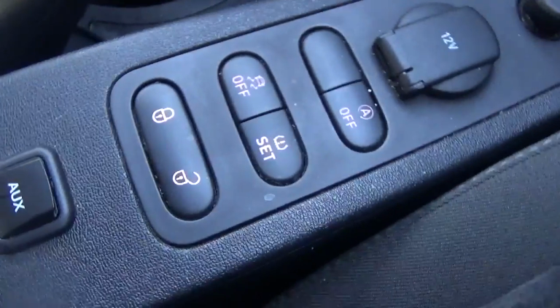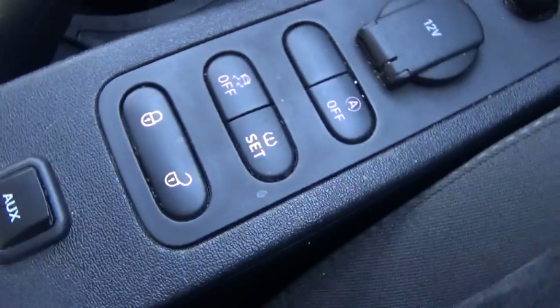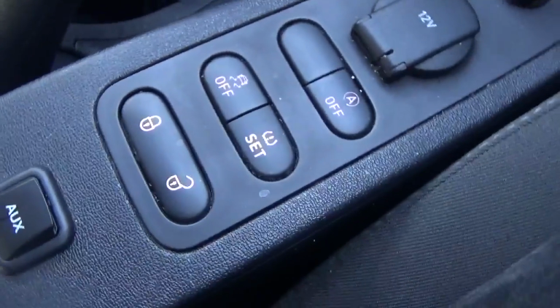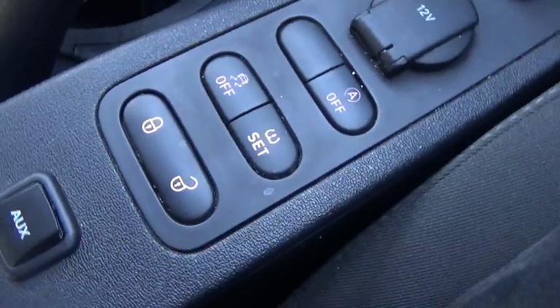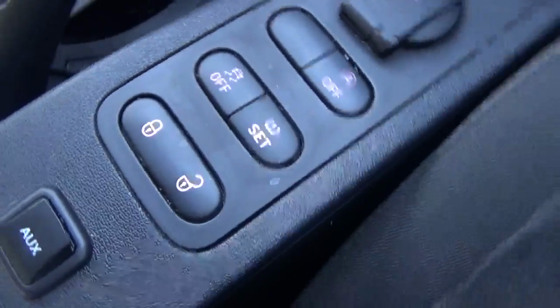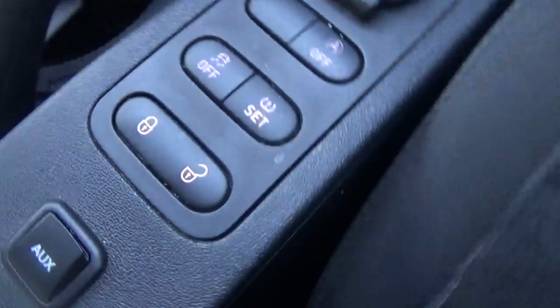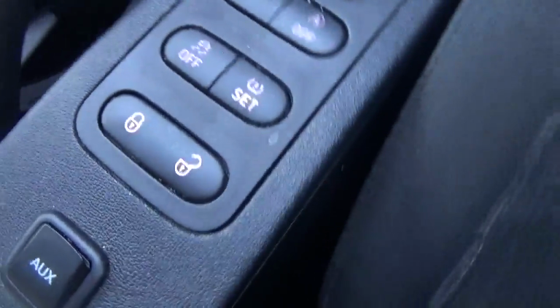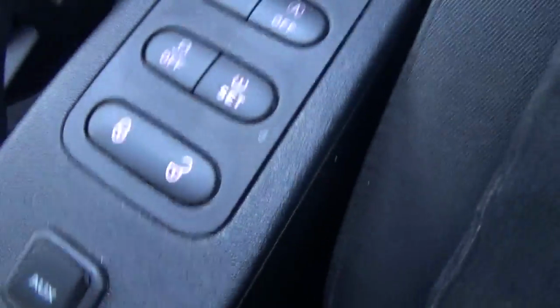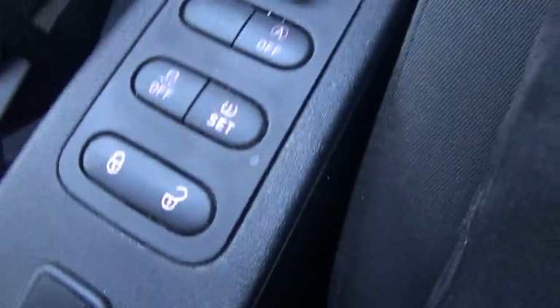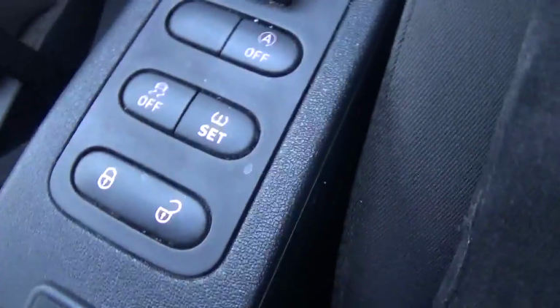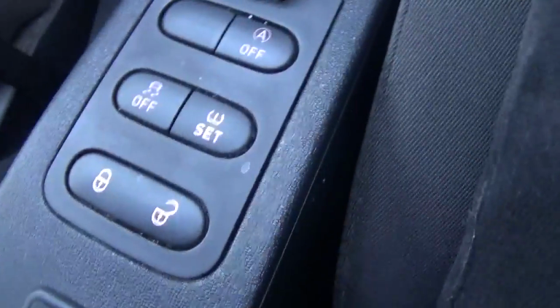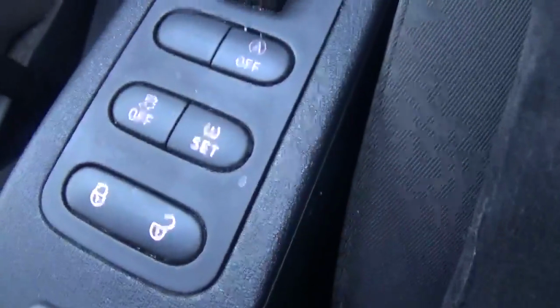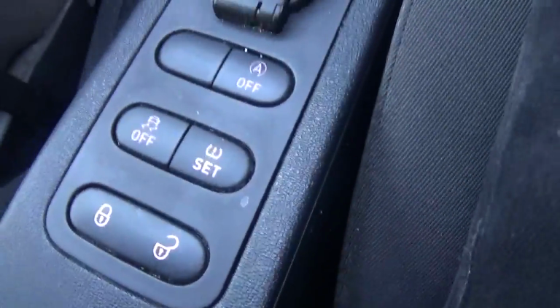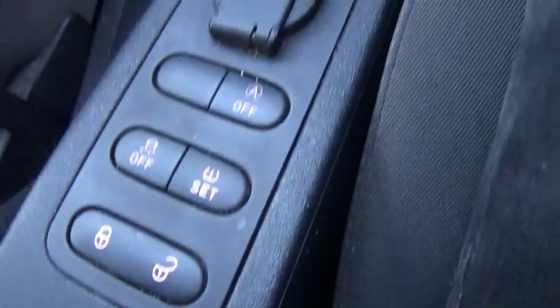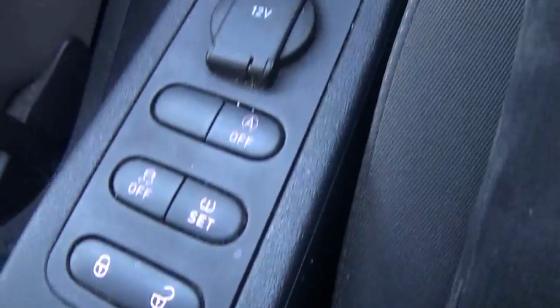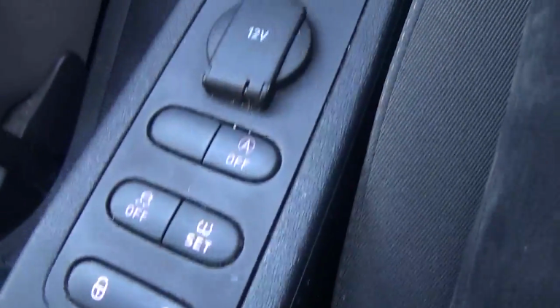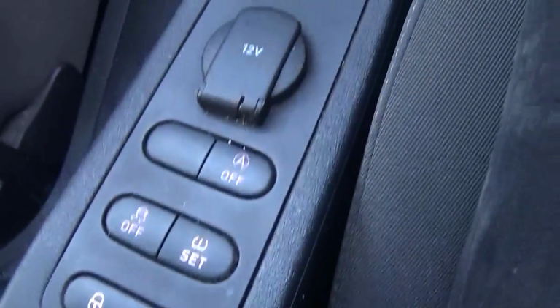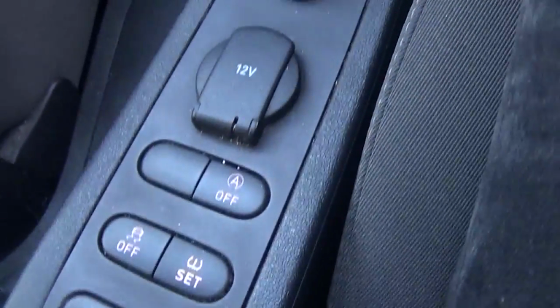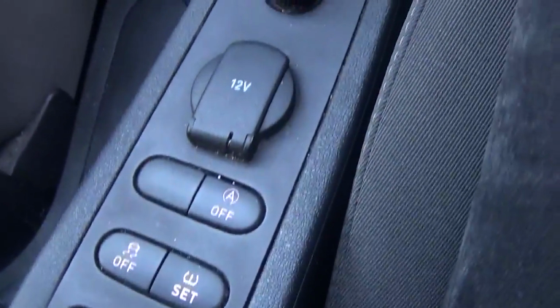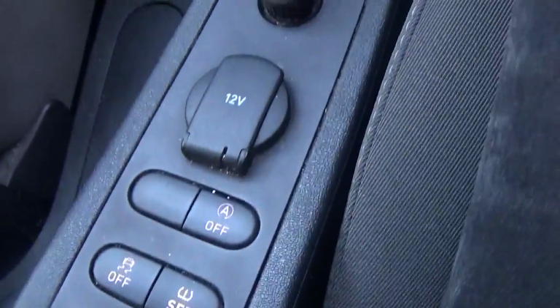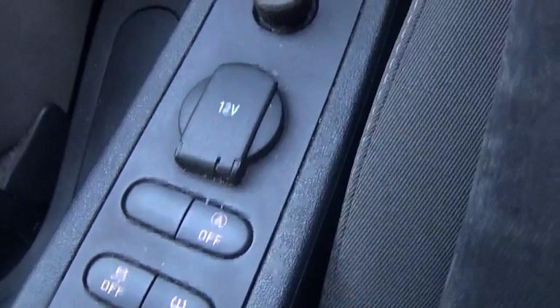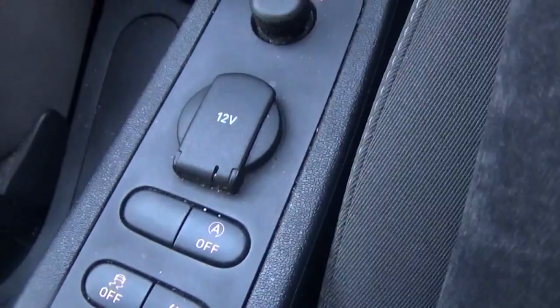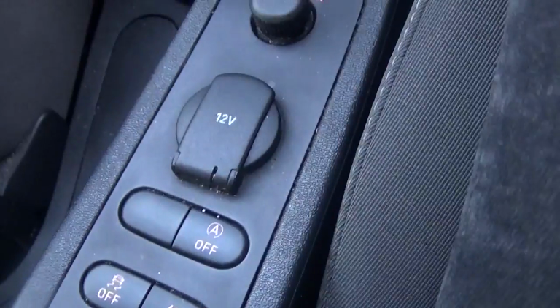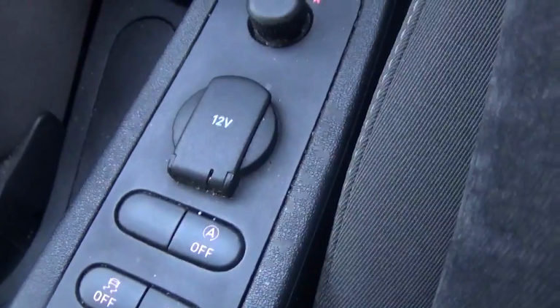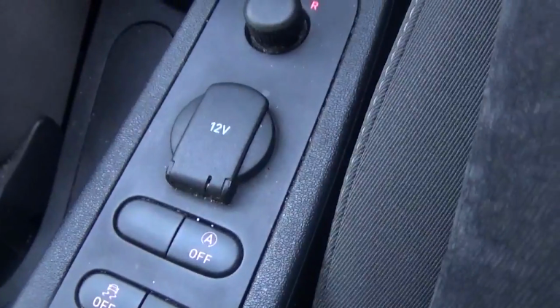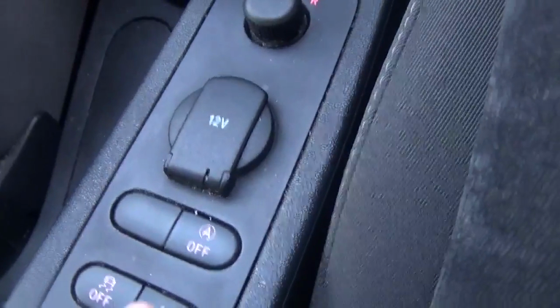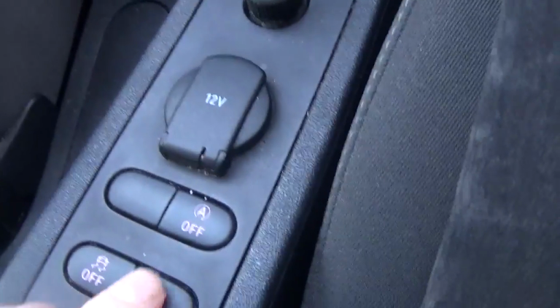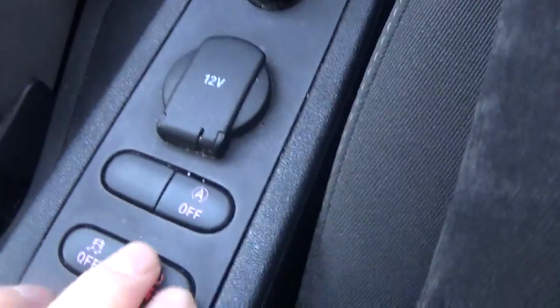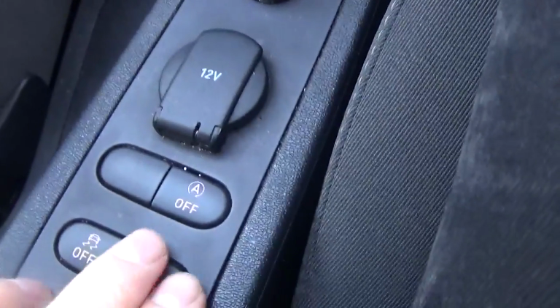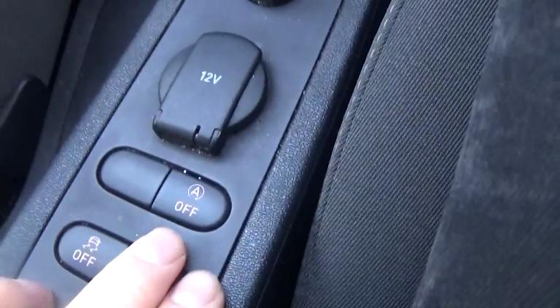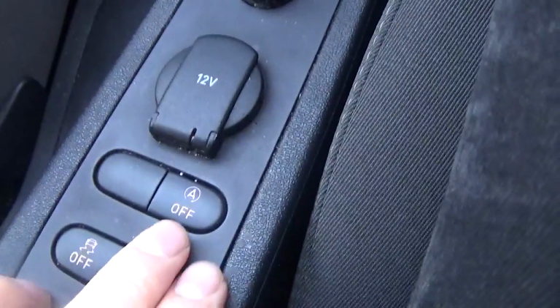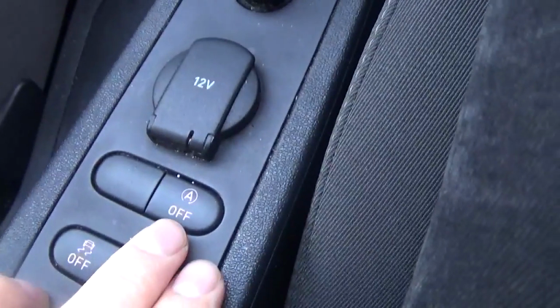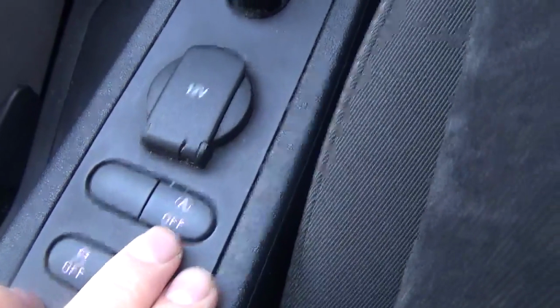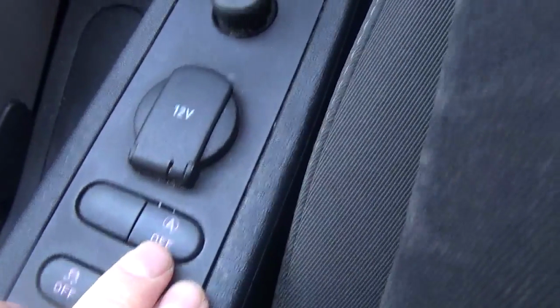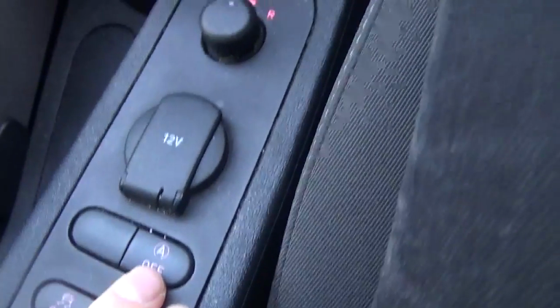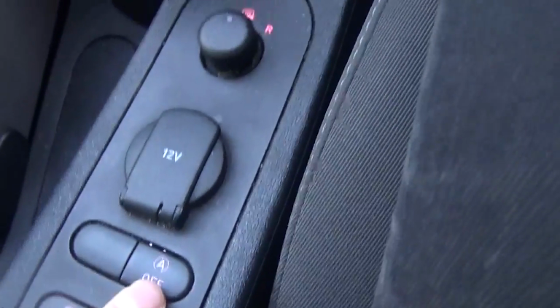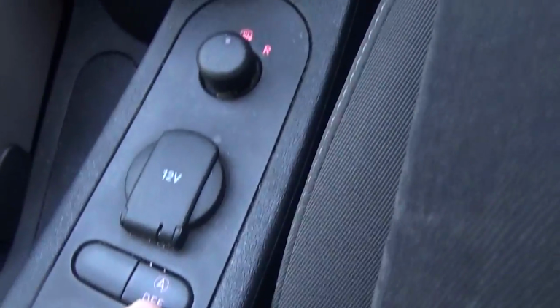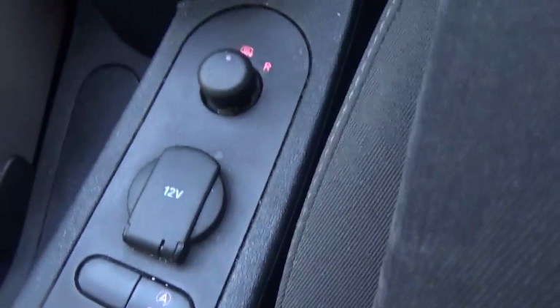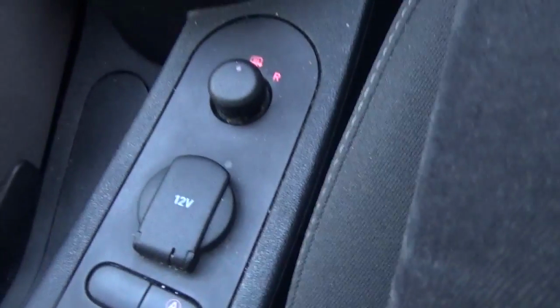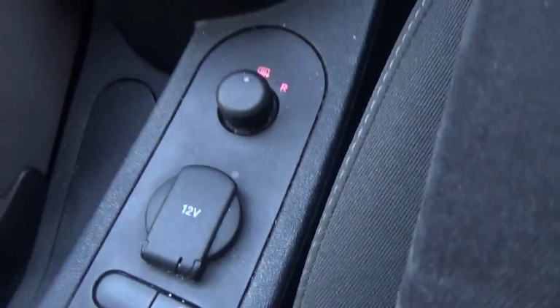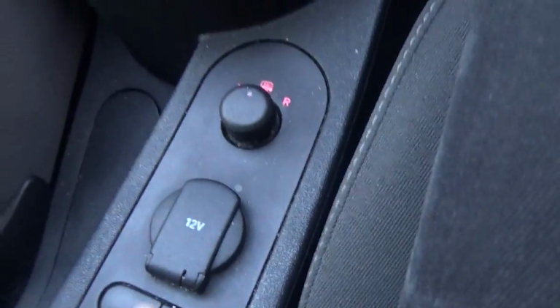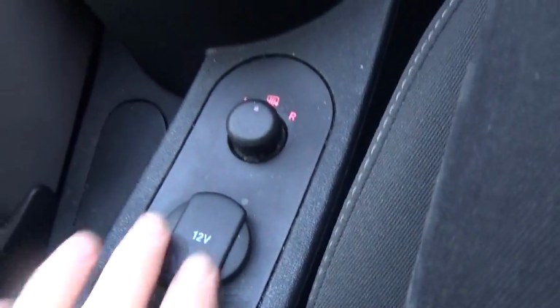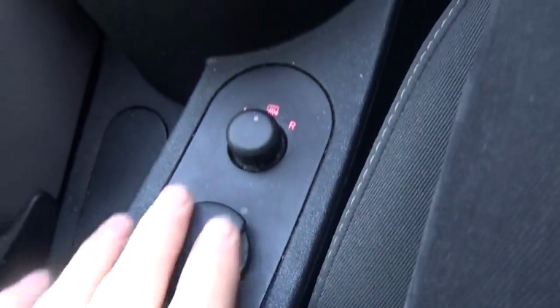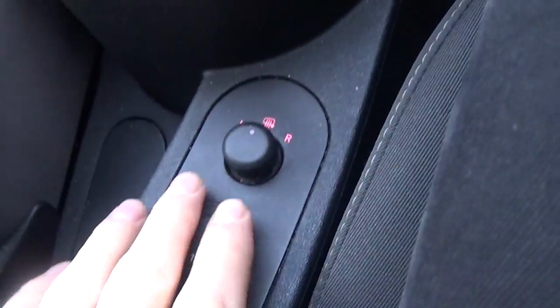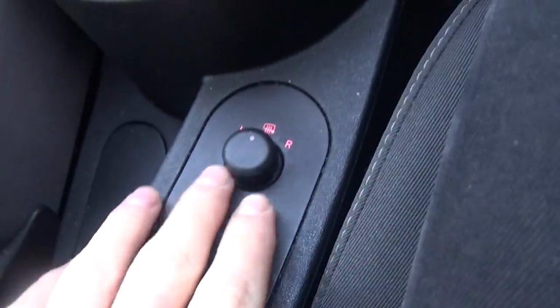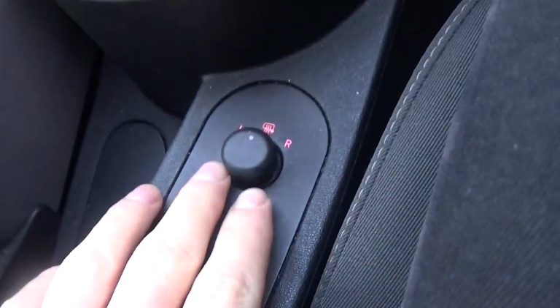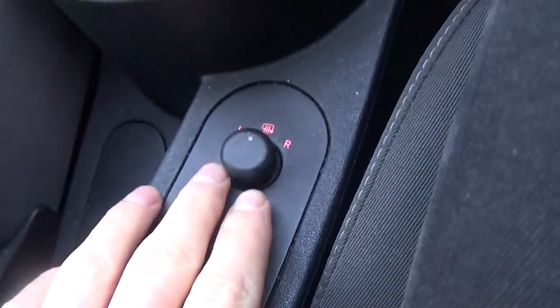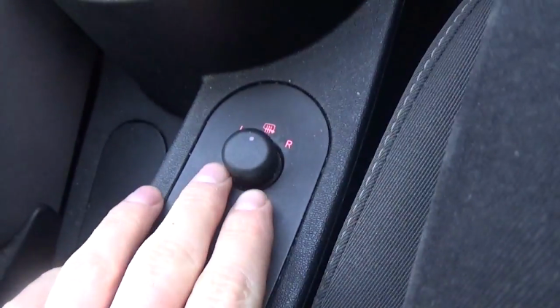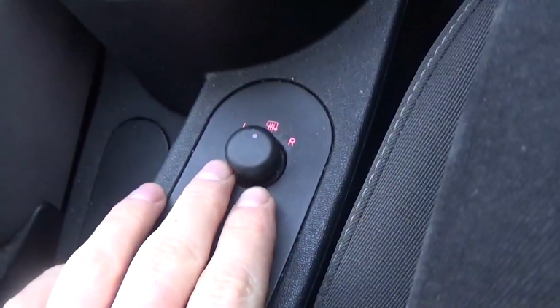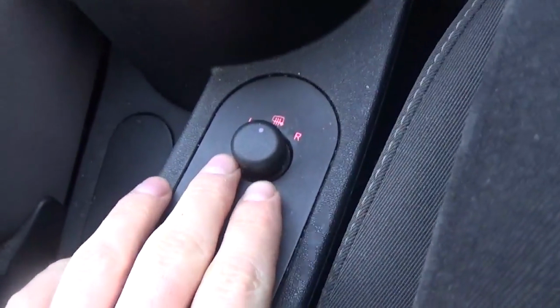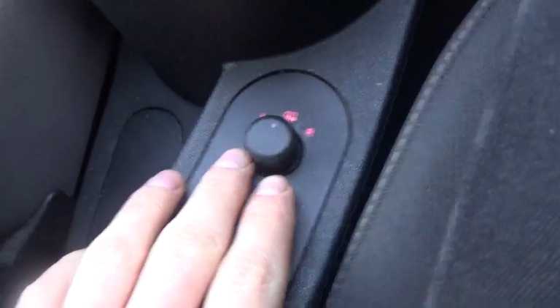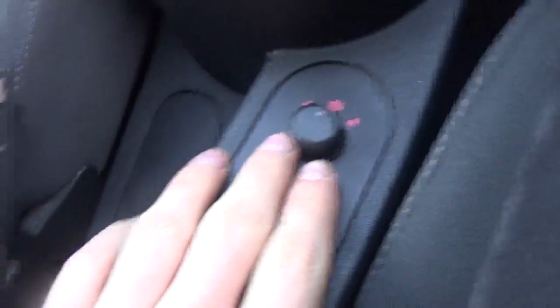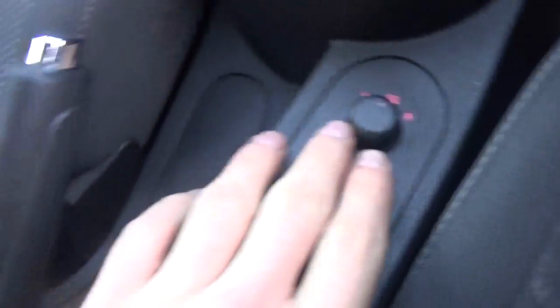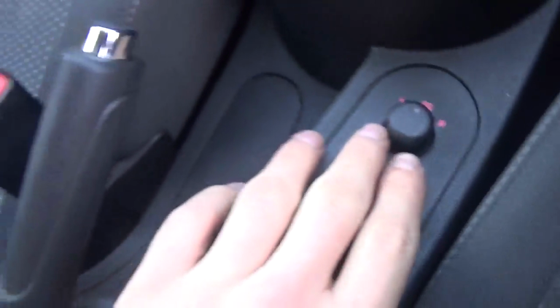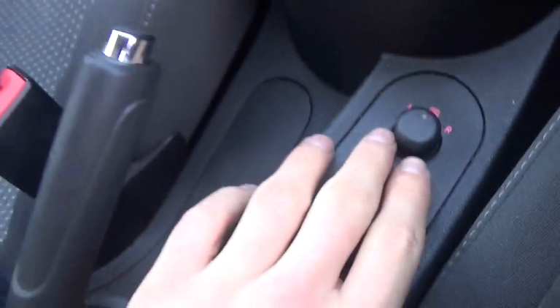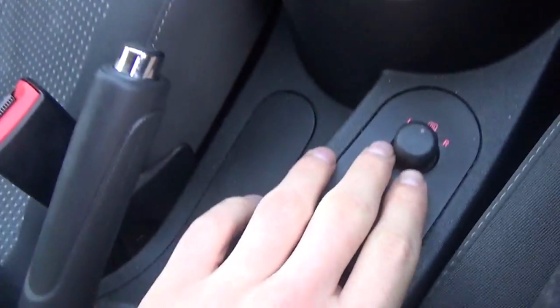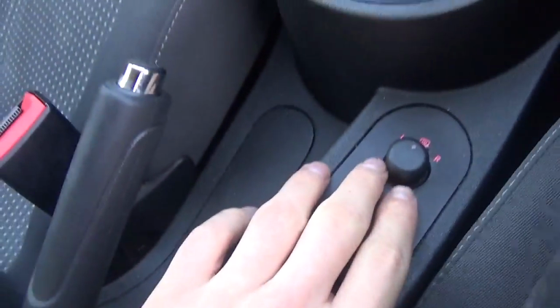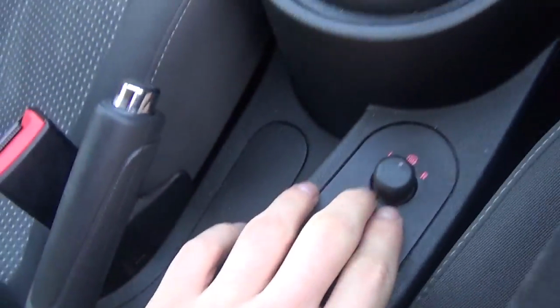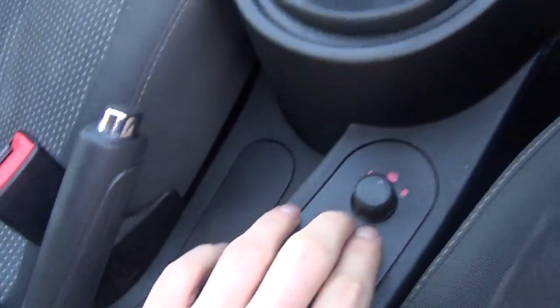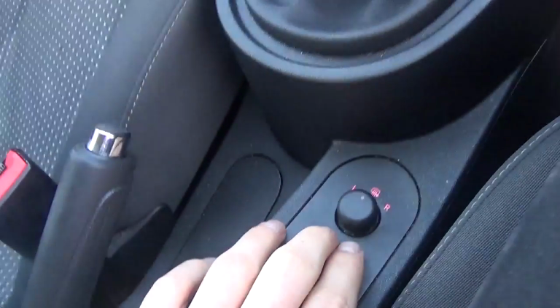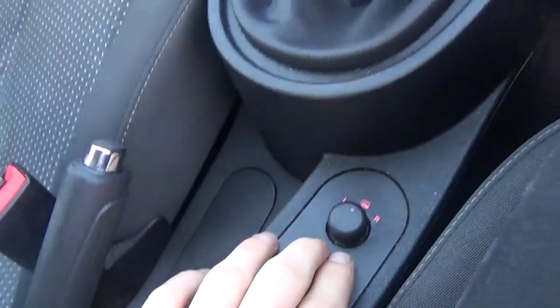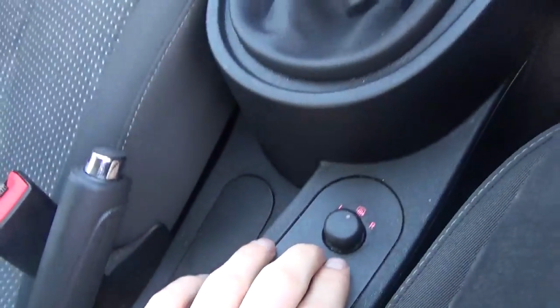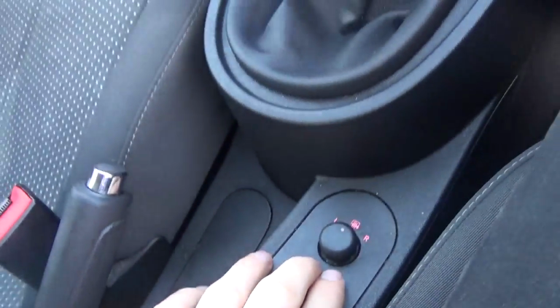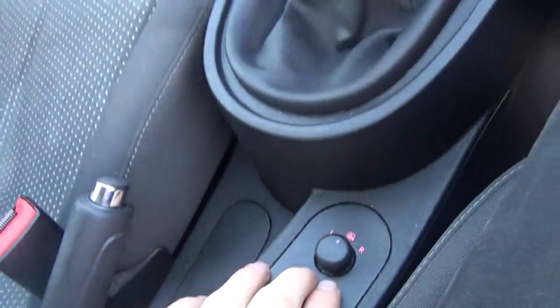Tire pressure setting here — just turn it around a bit for you. Auto stop-start system here as well. Electric mirrors and handbrake there in the middle.